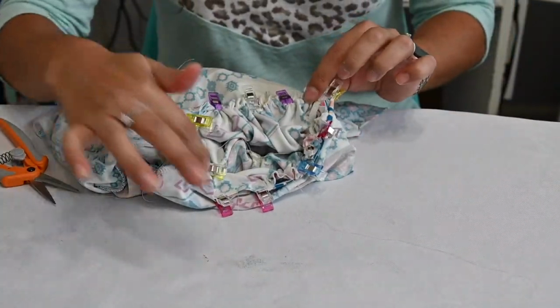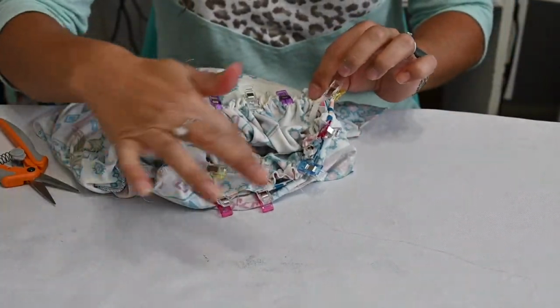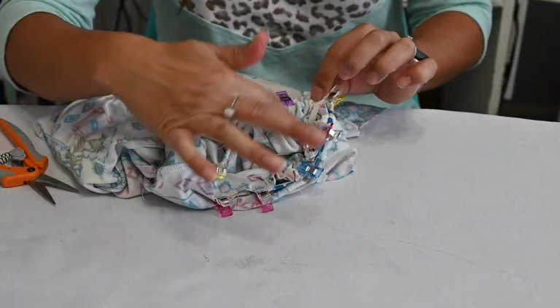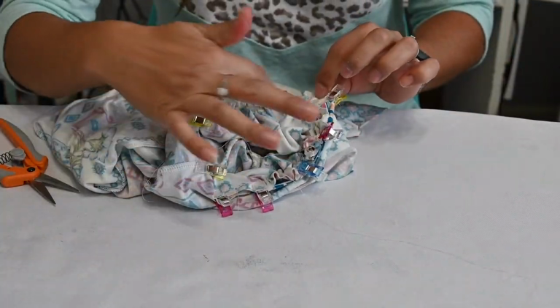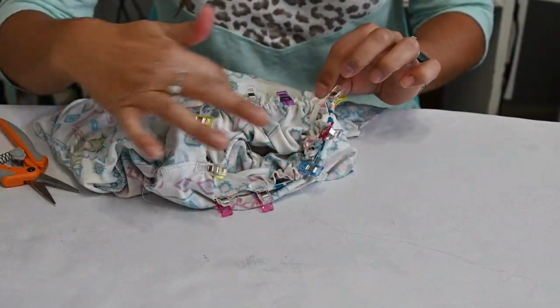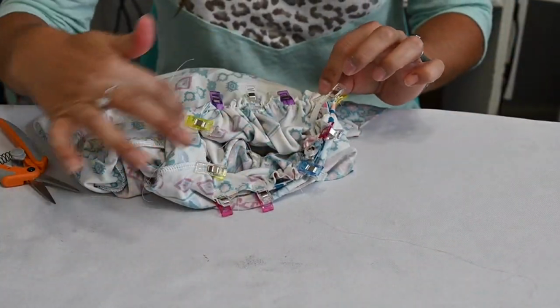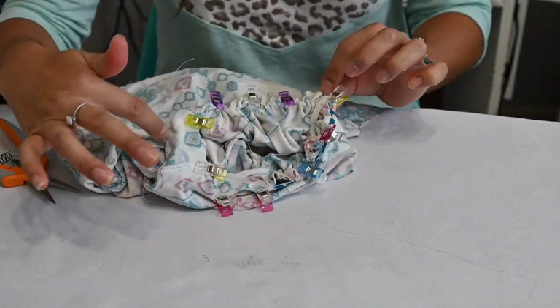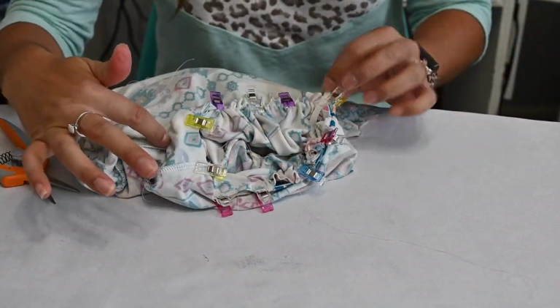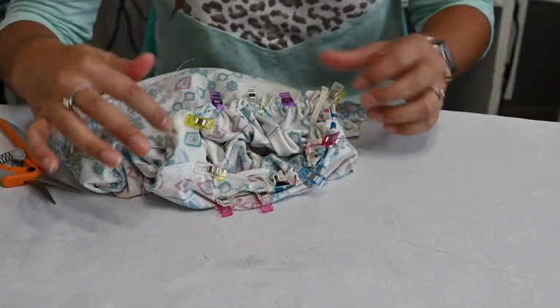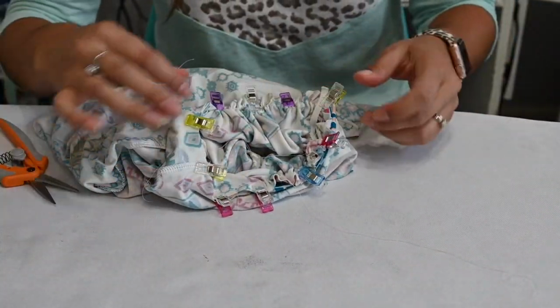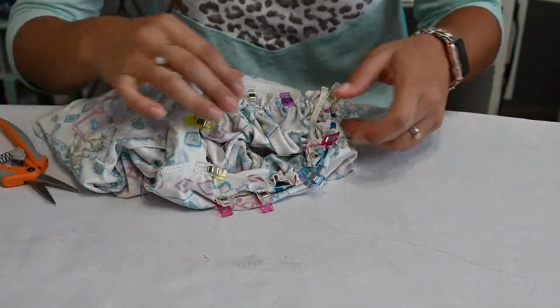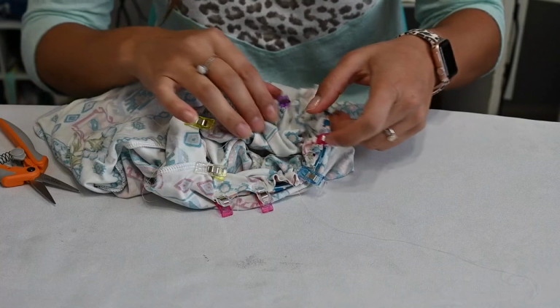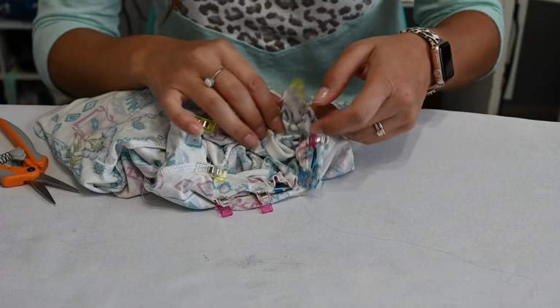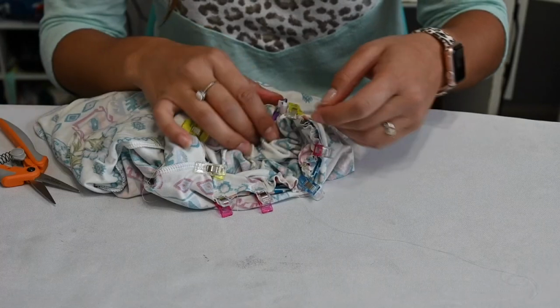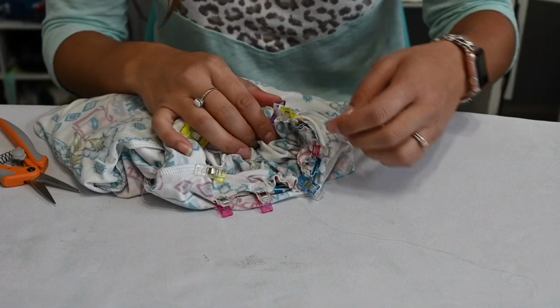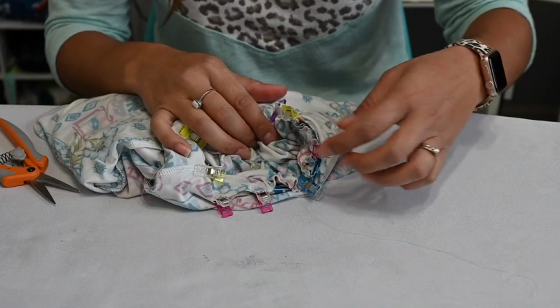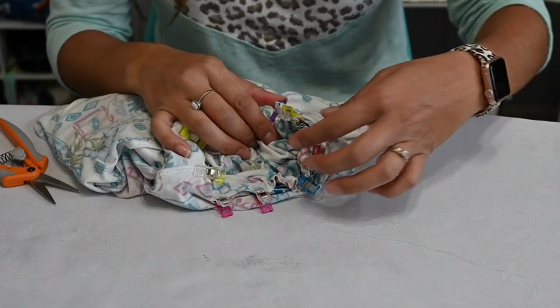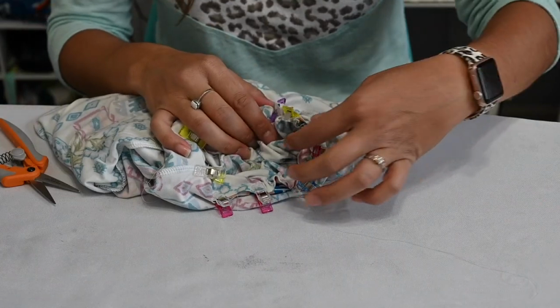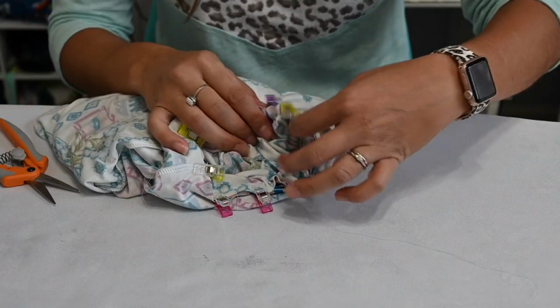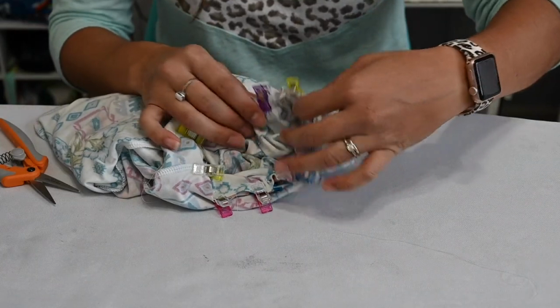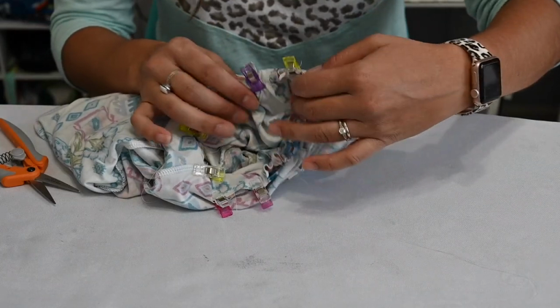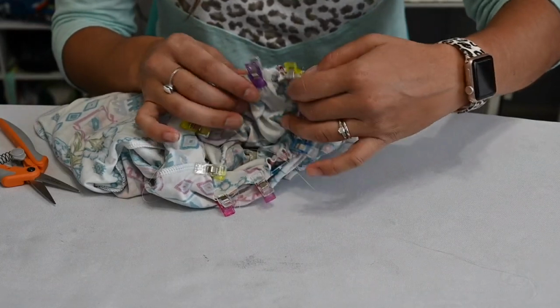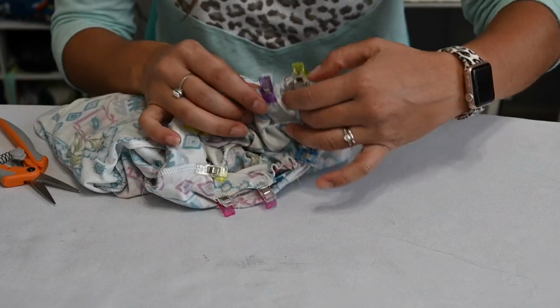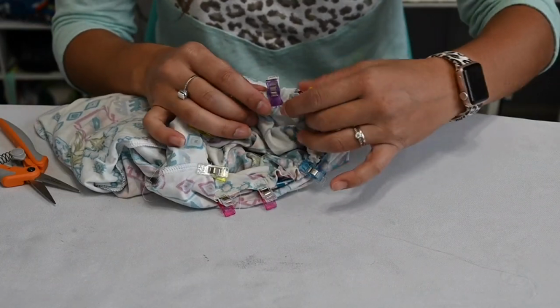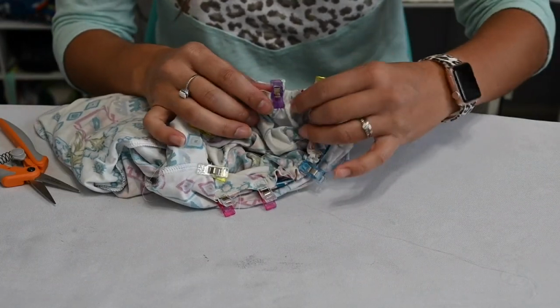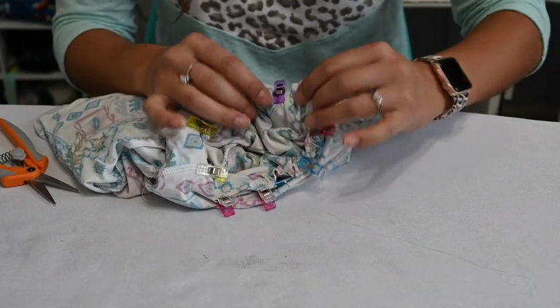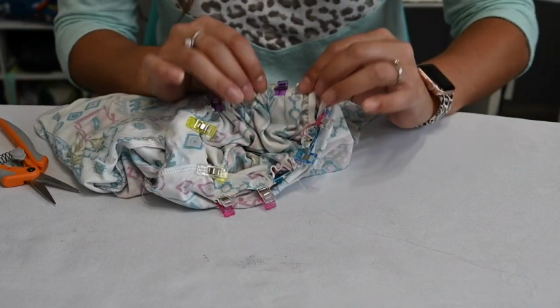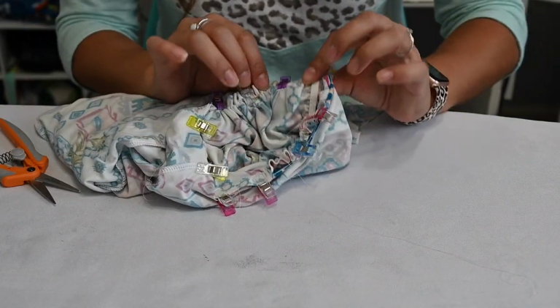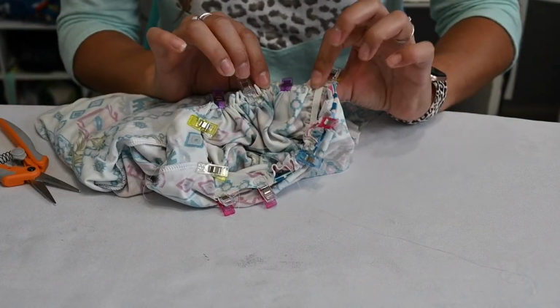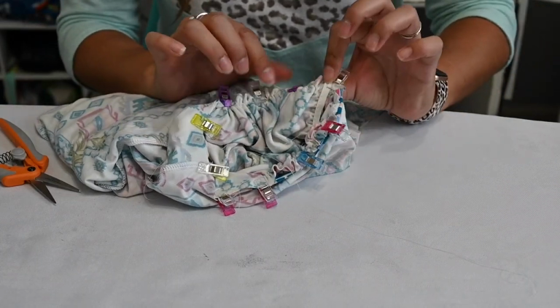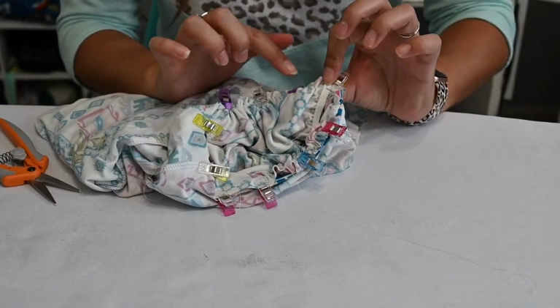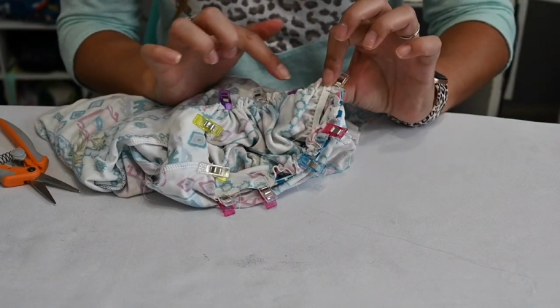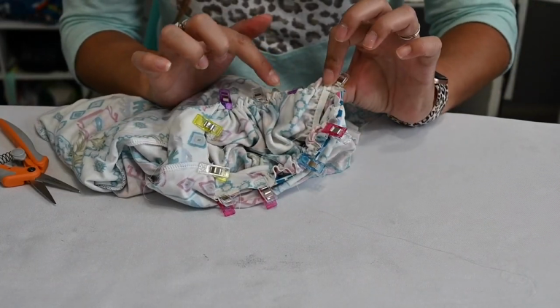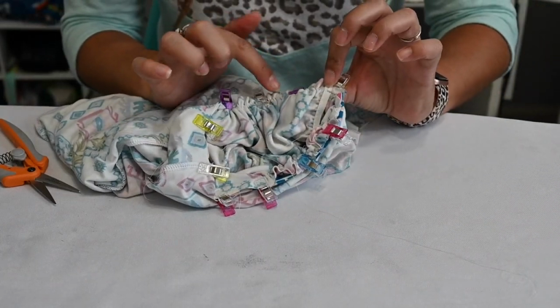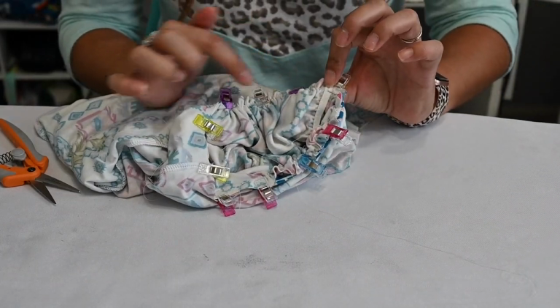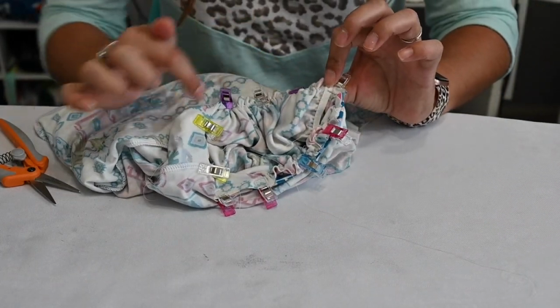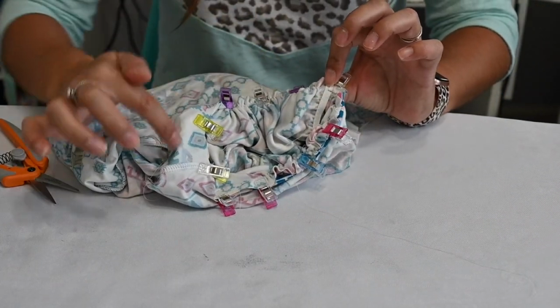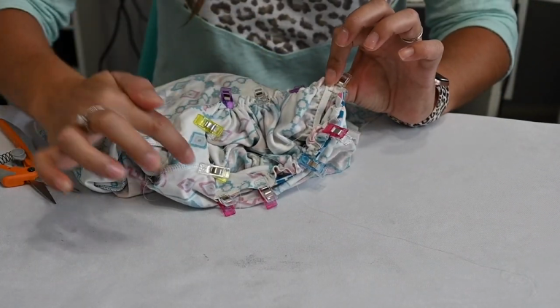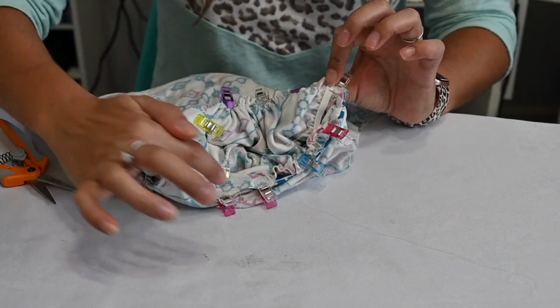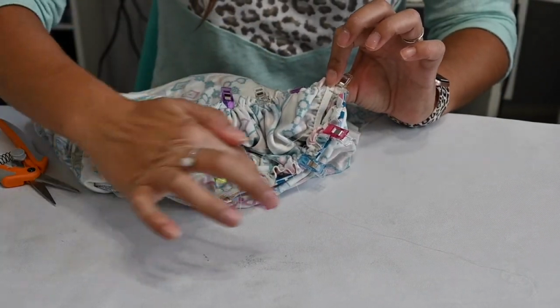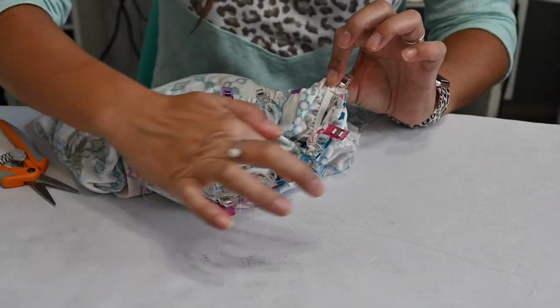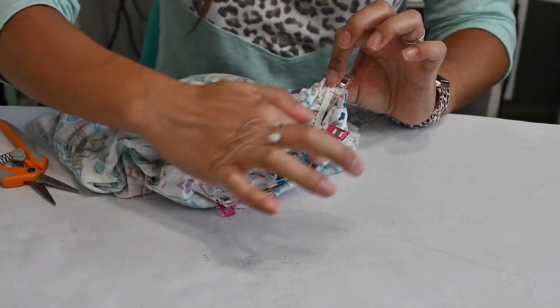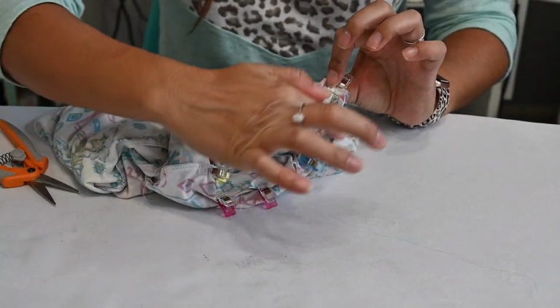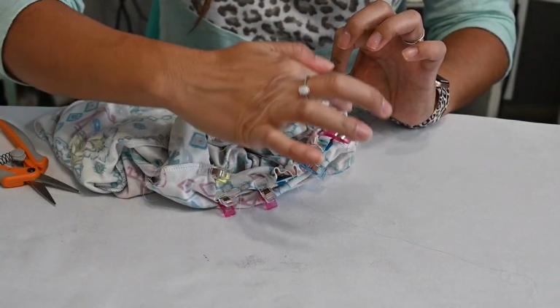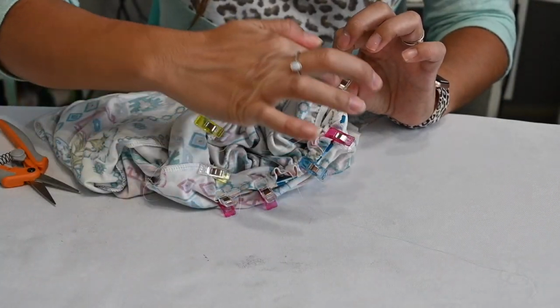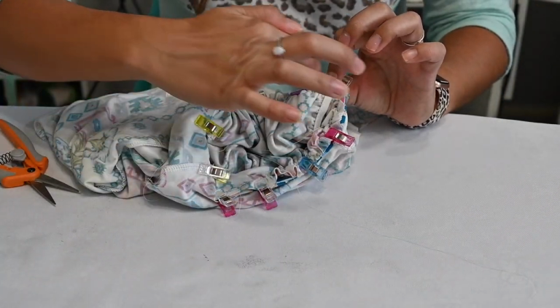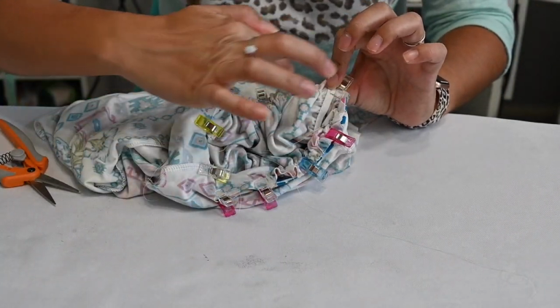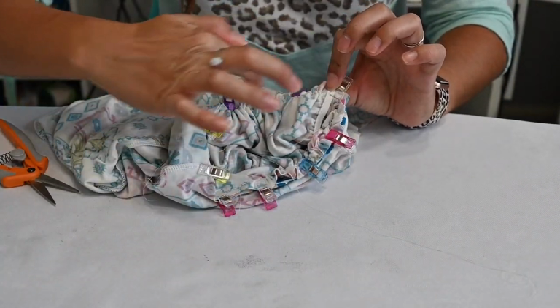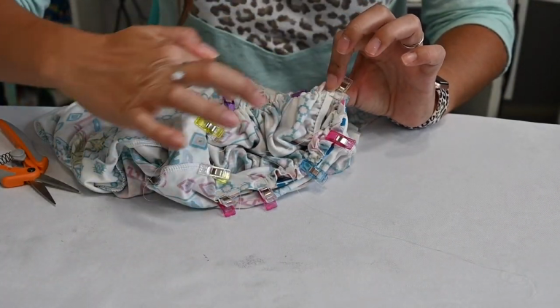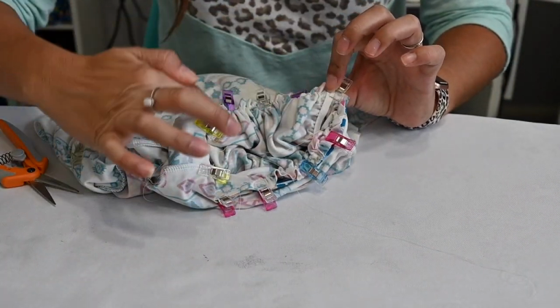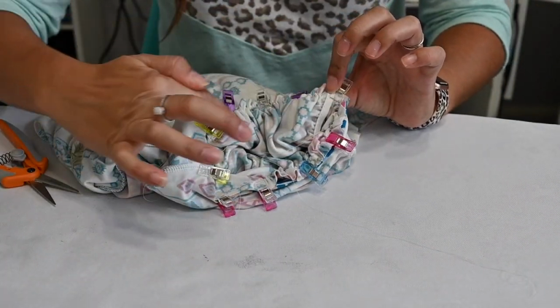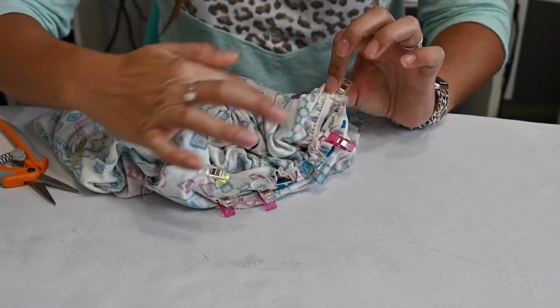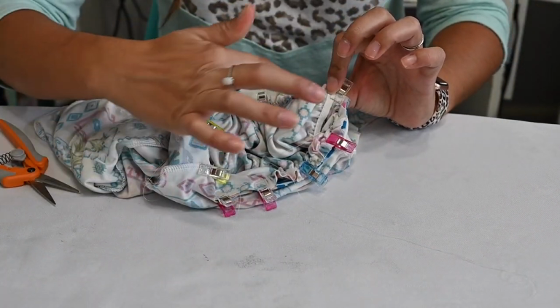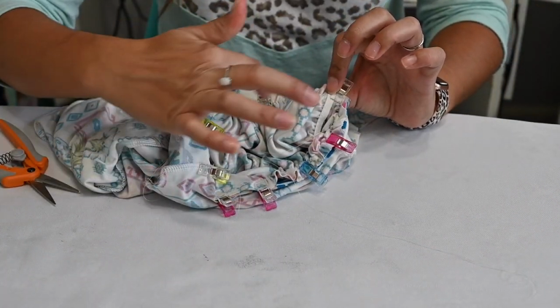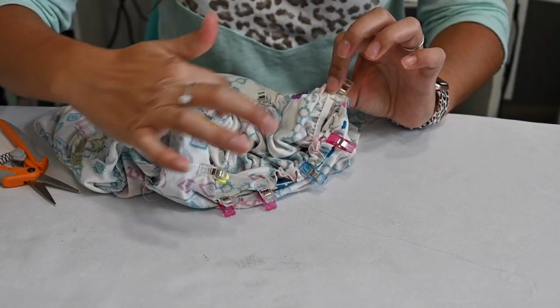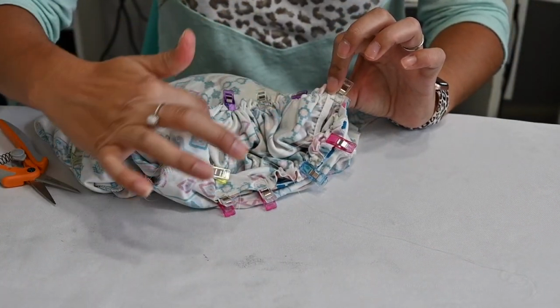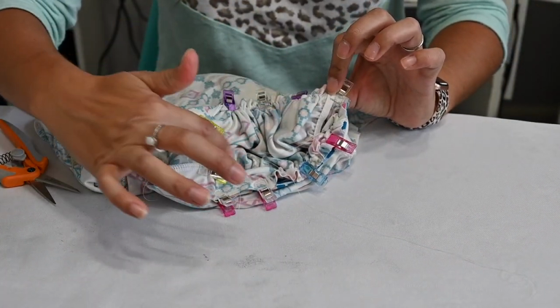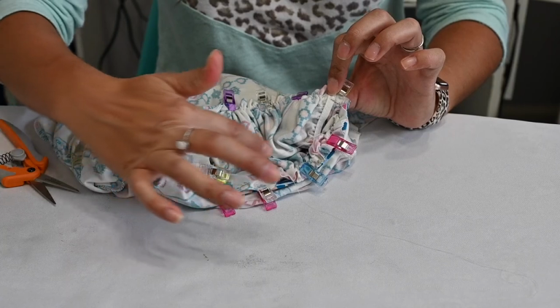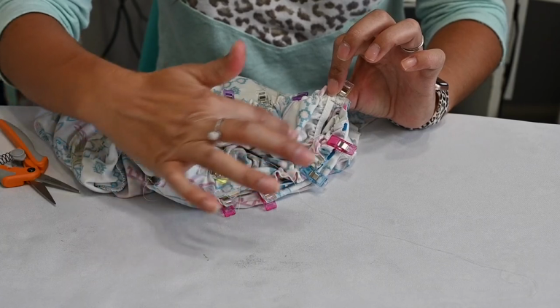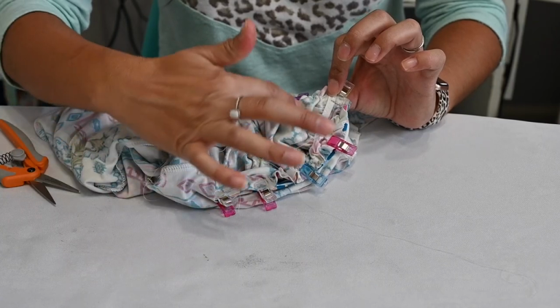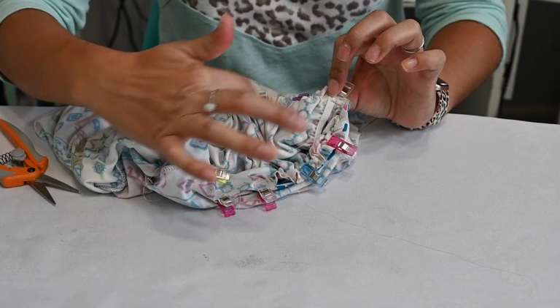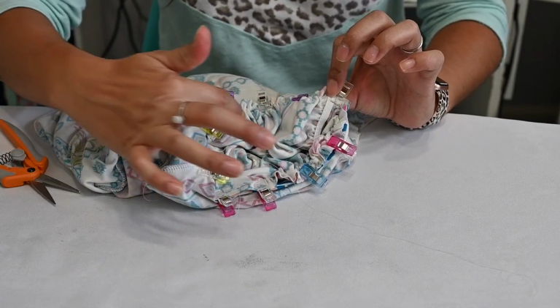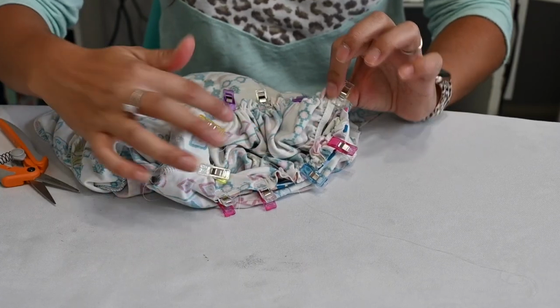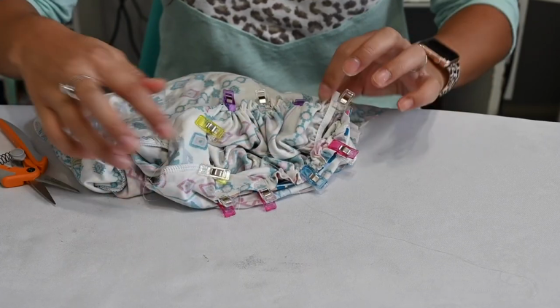Let's go sew that on. I always like to have my gathers facing up when I'm sewing so I can see exactly that they're gathering equally.